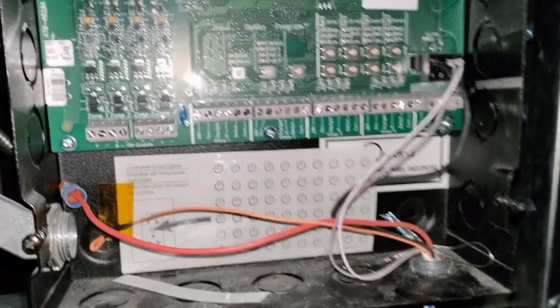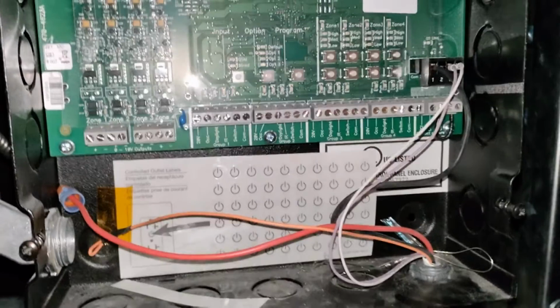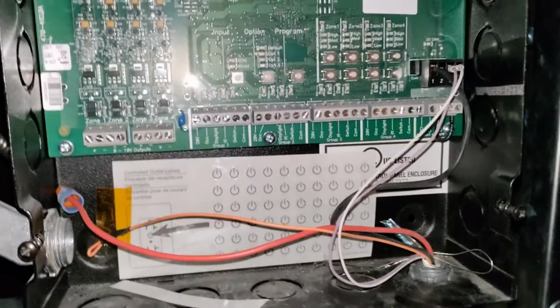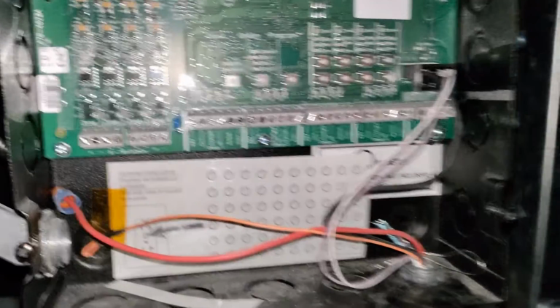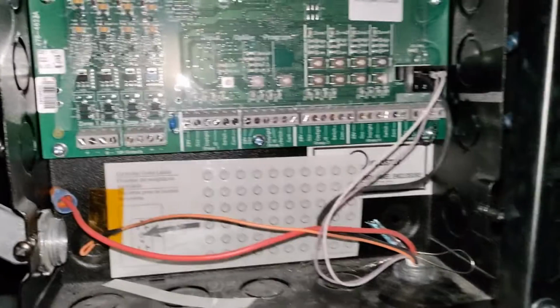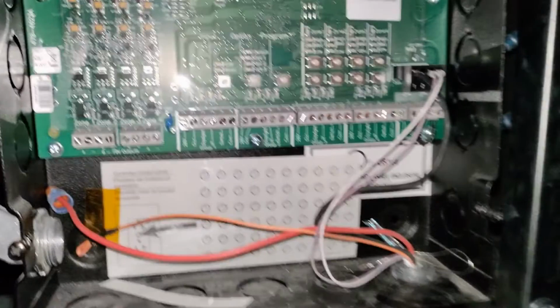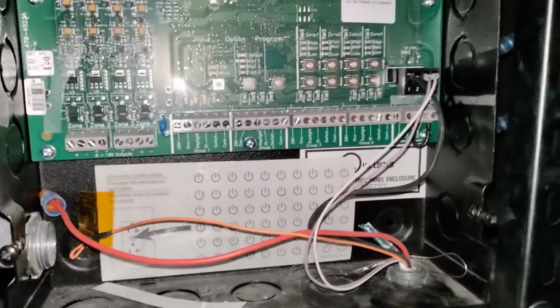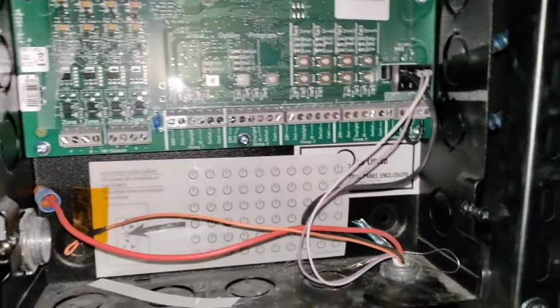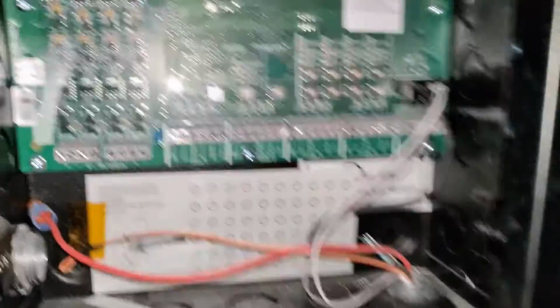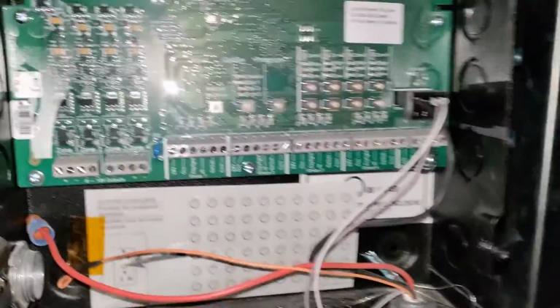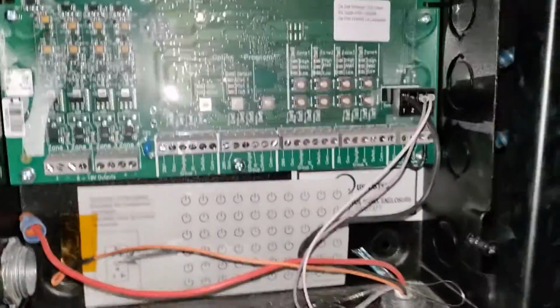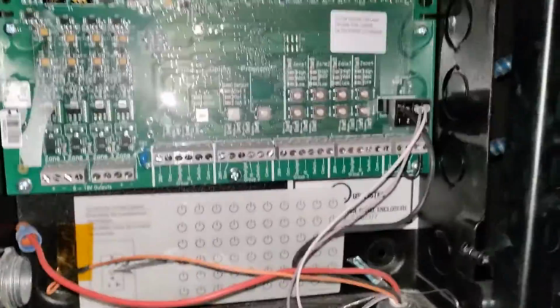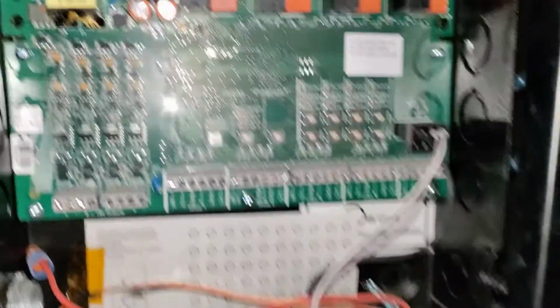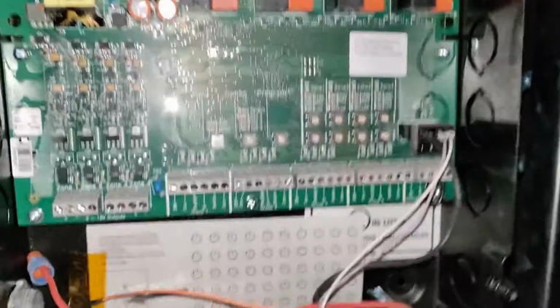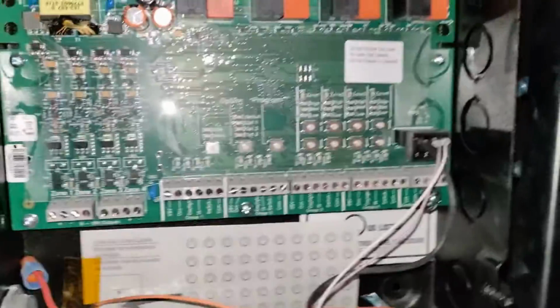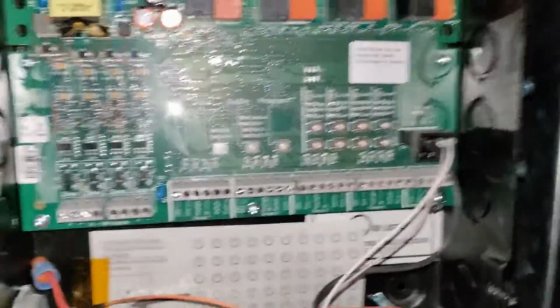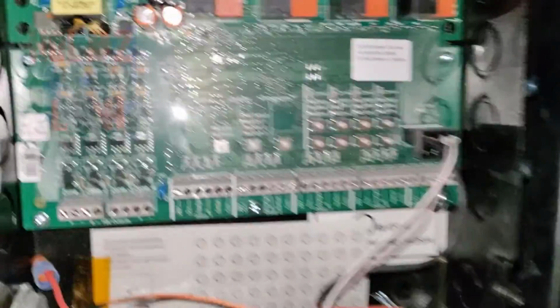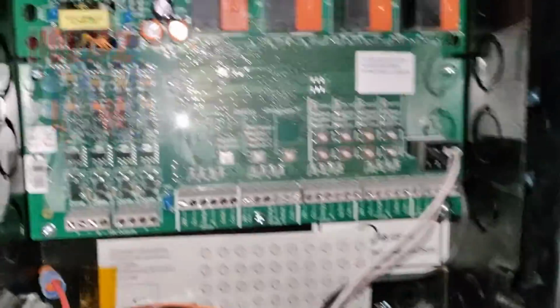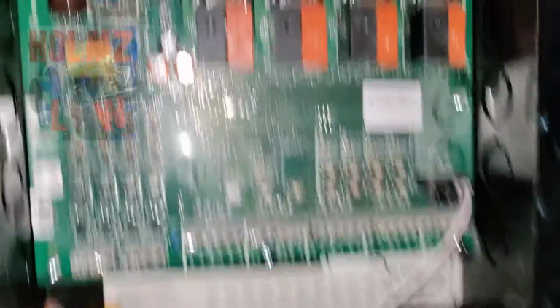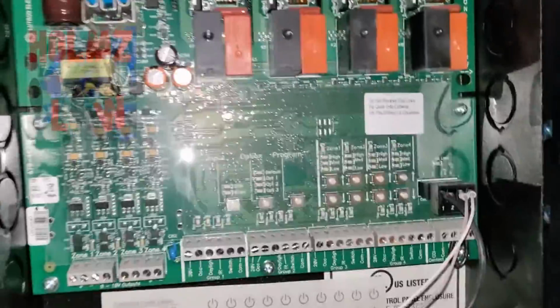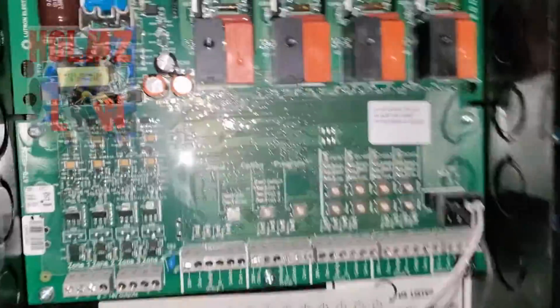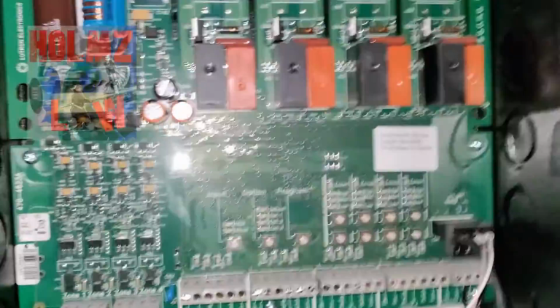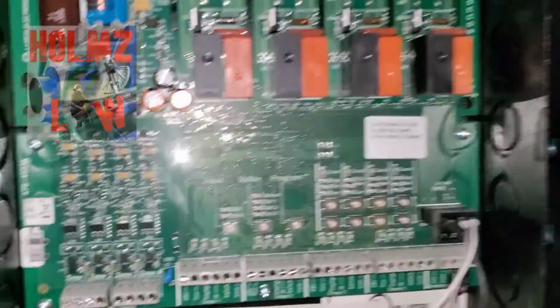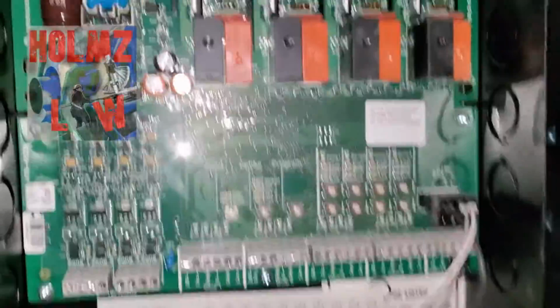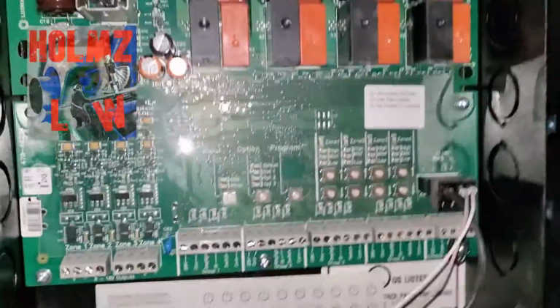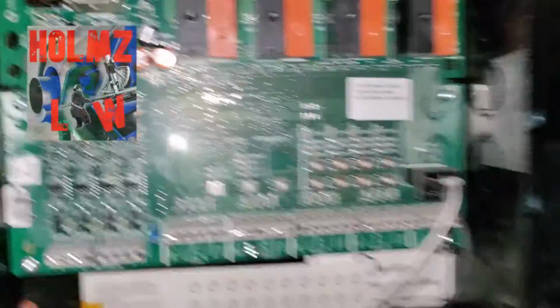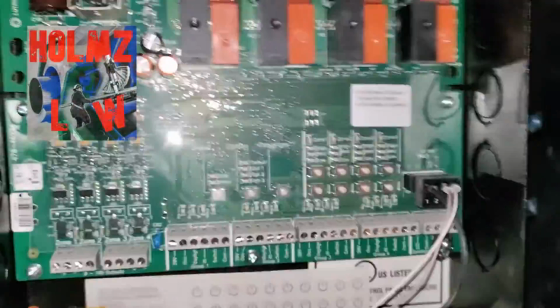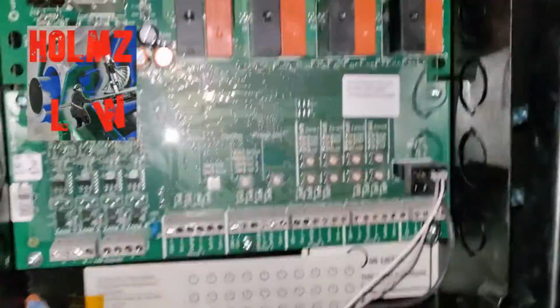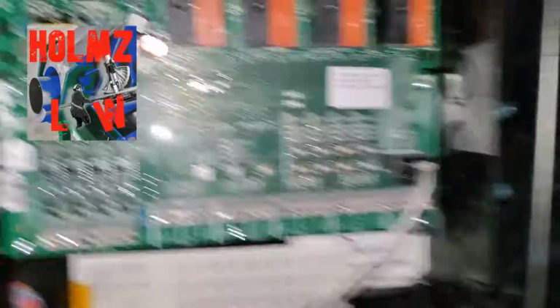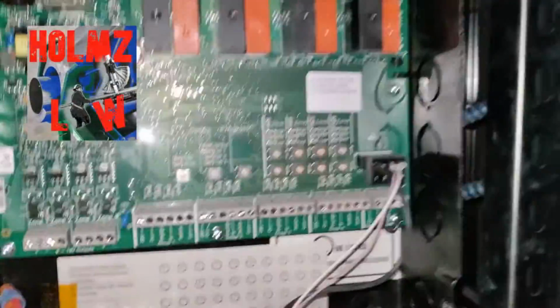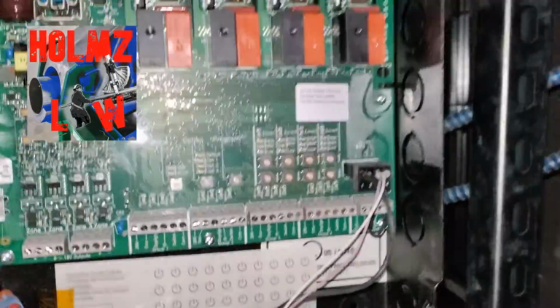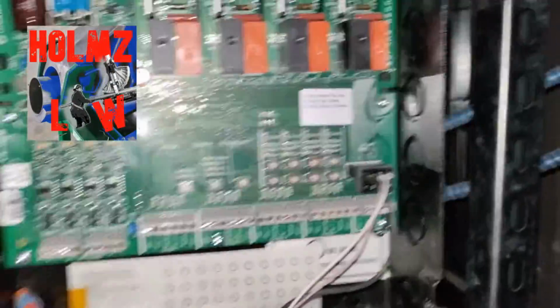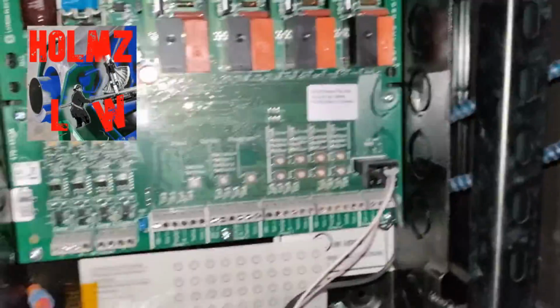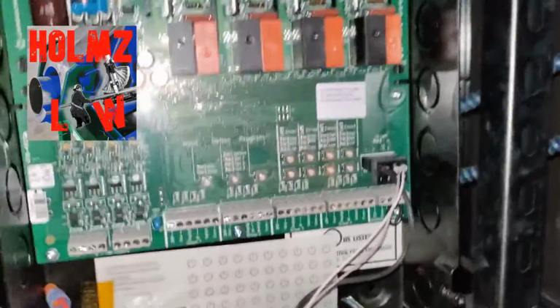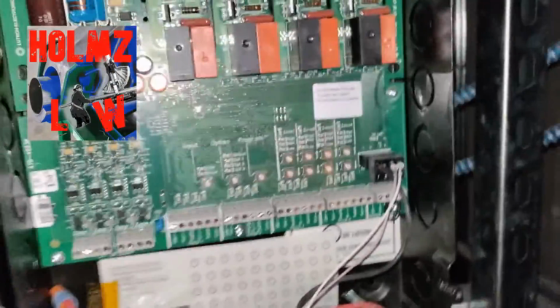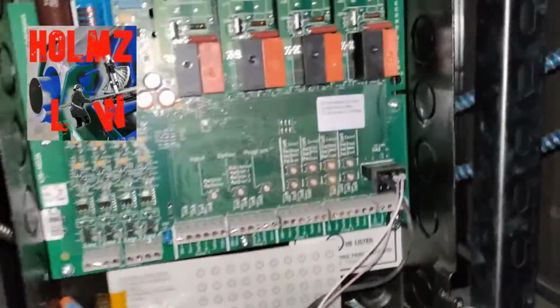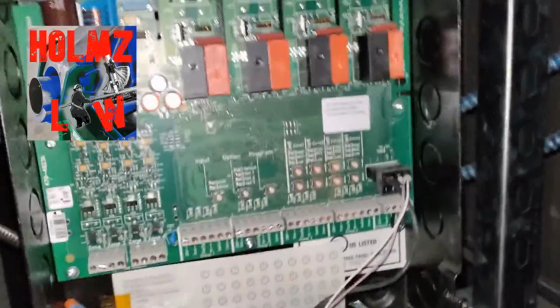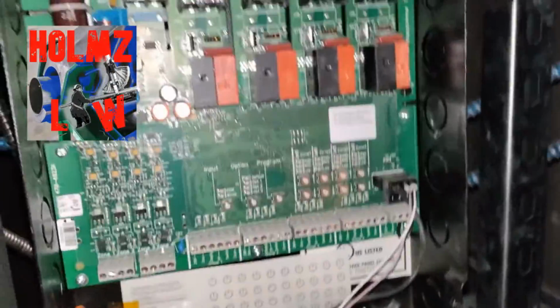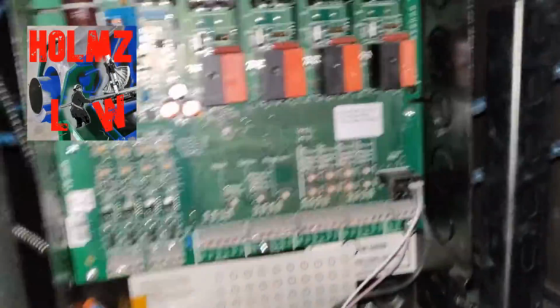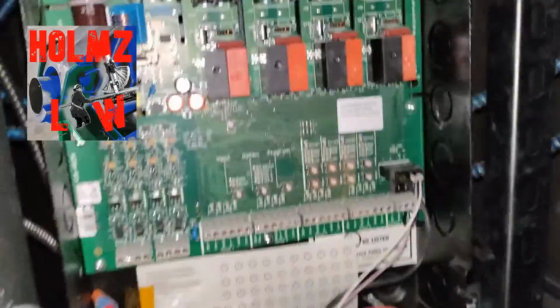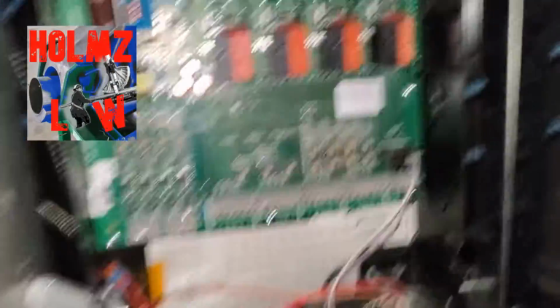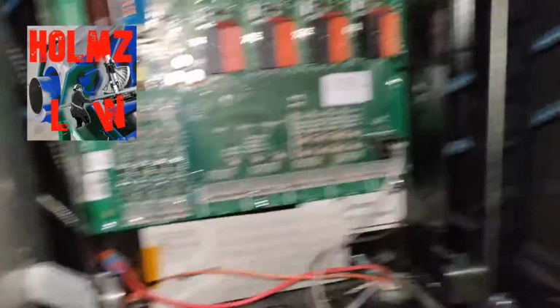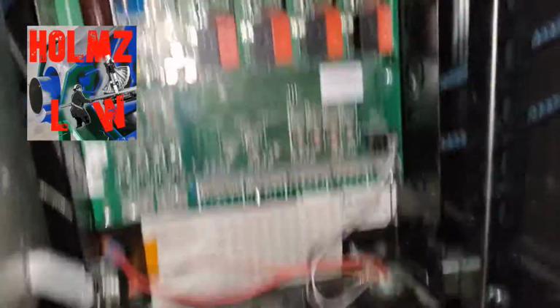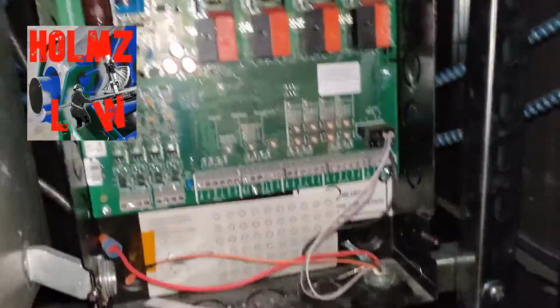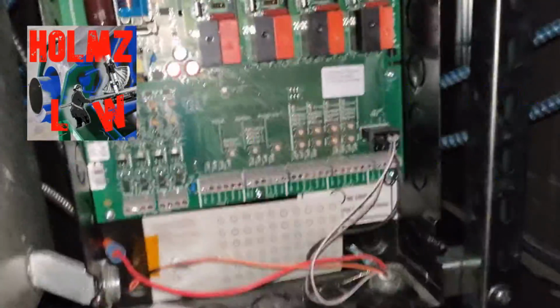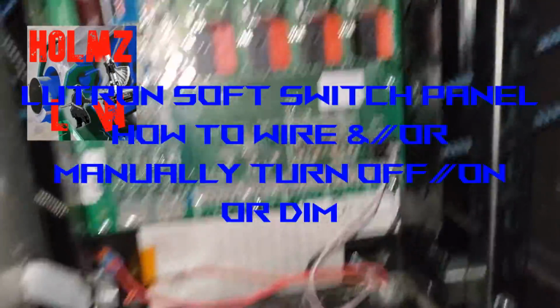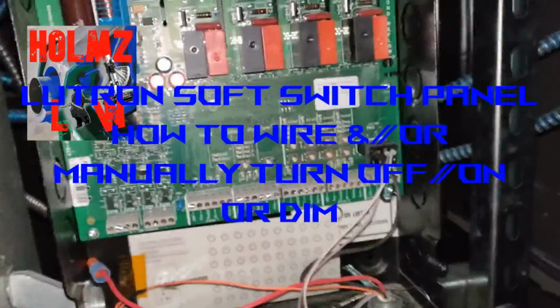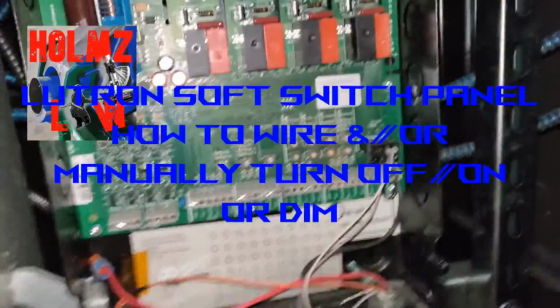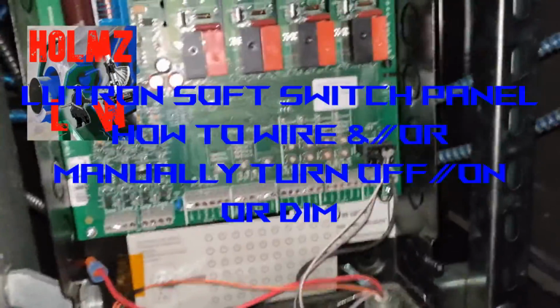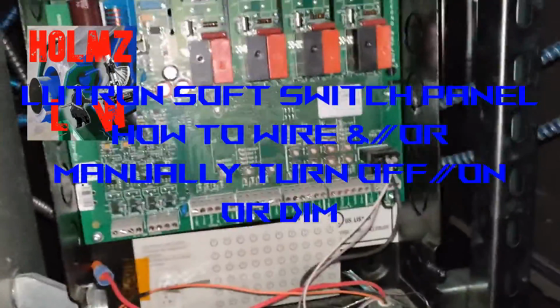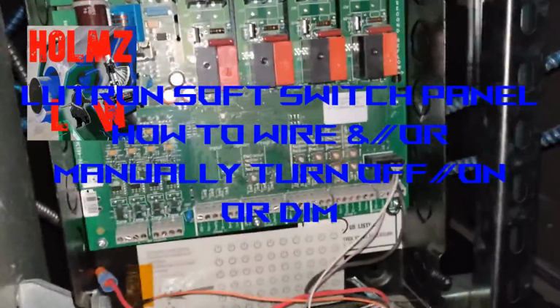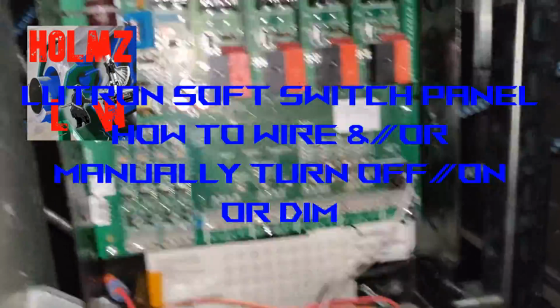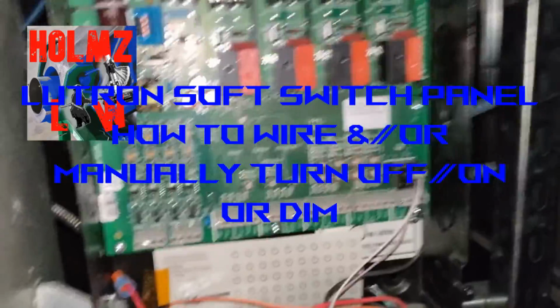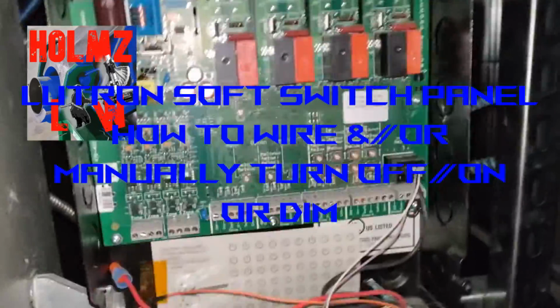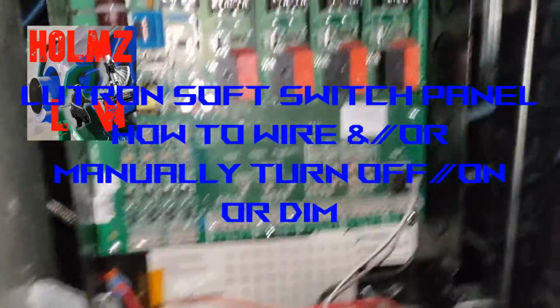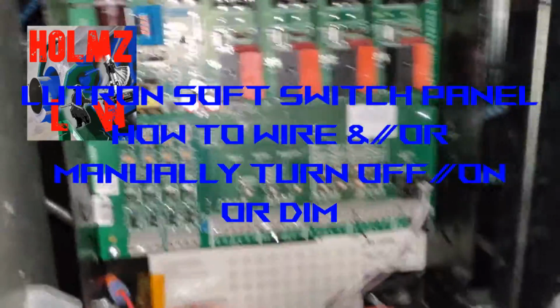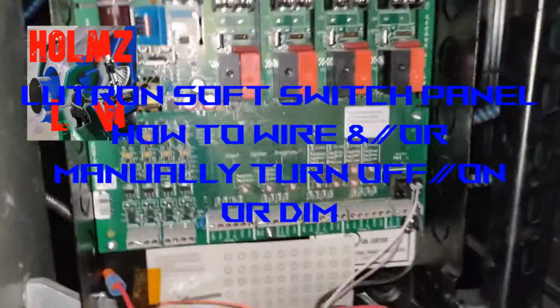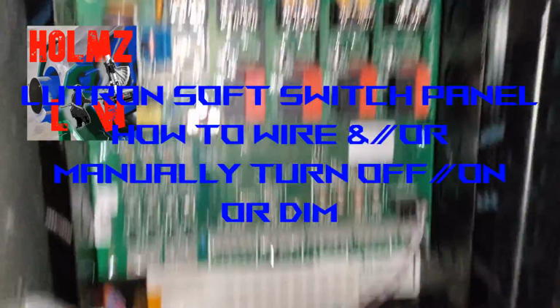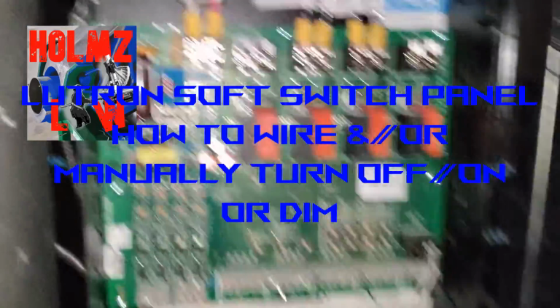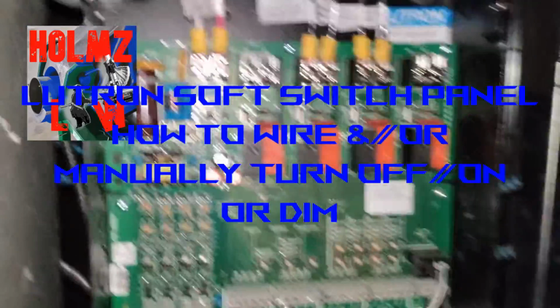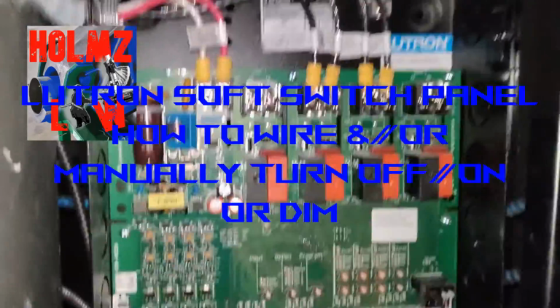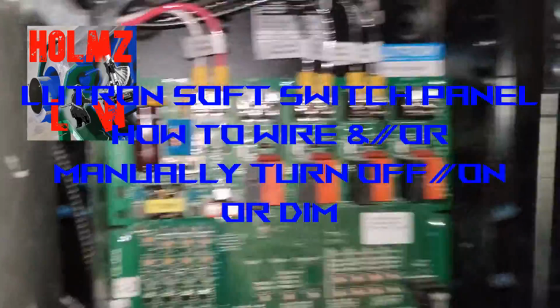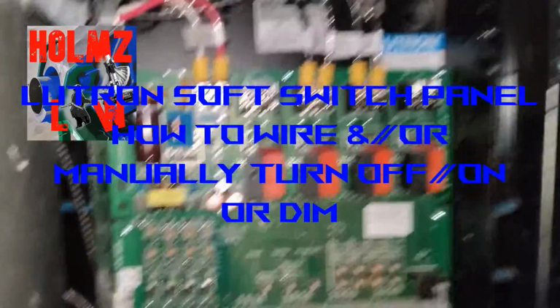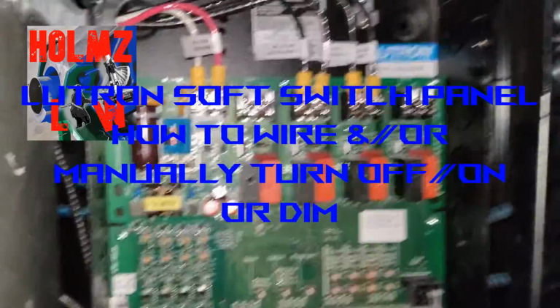Hey, what's up guys? How you doing? Just a quick video about QSN panels and Lutron controls.